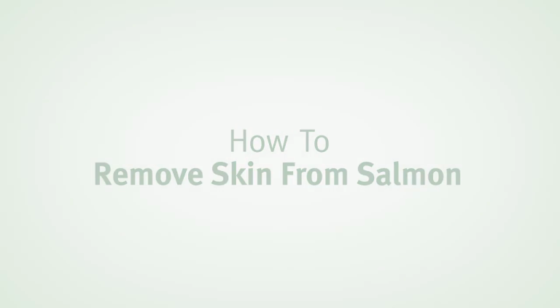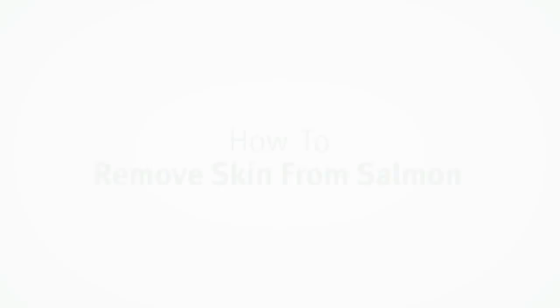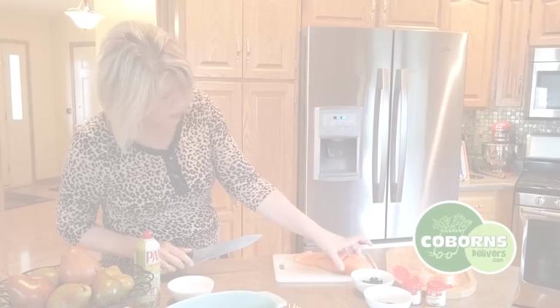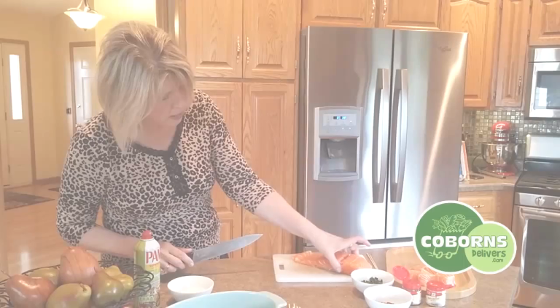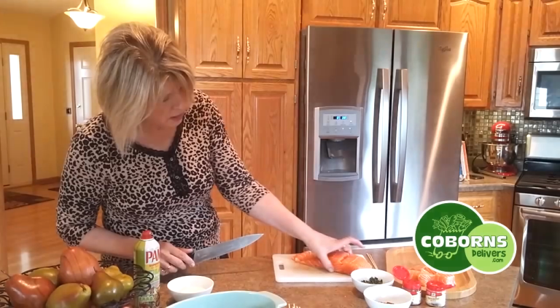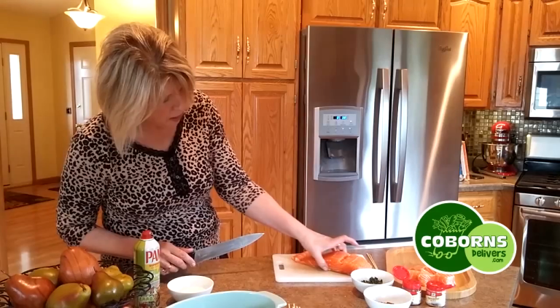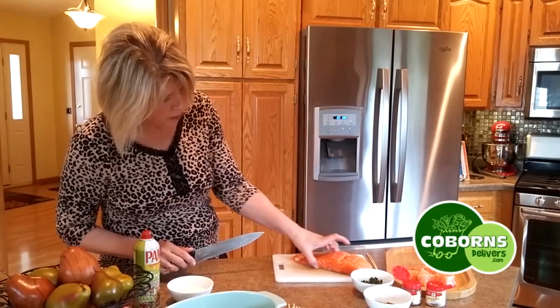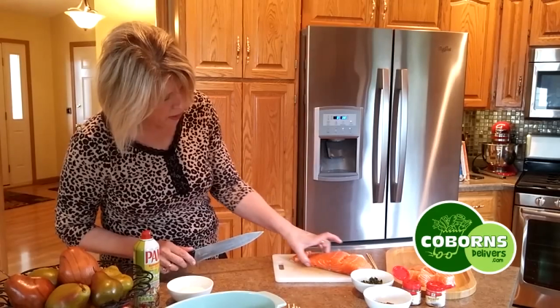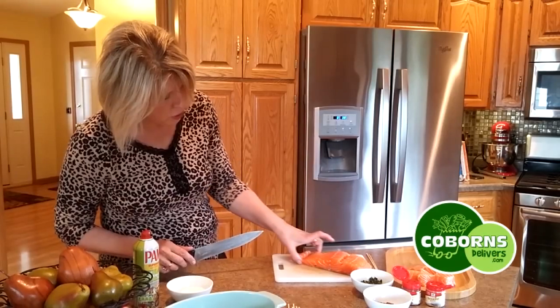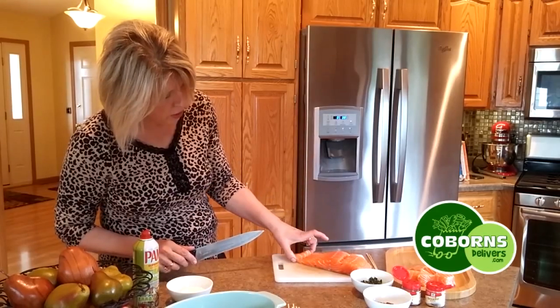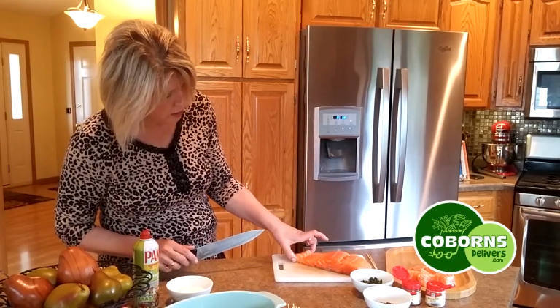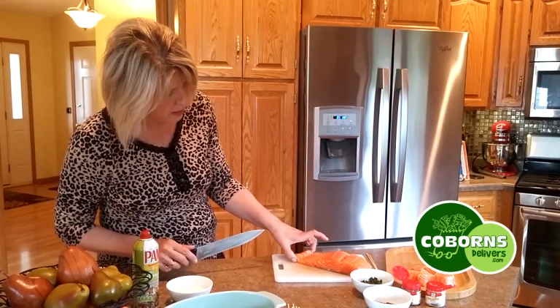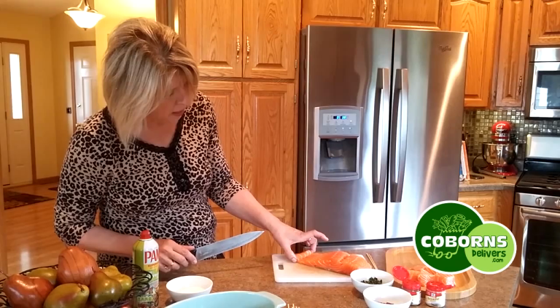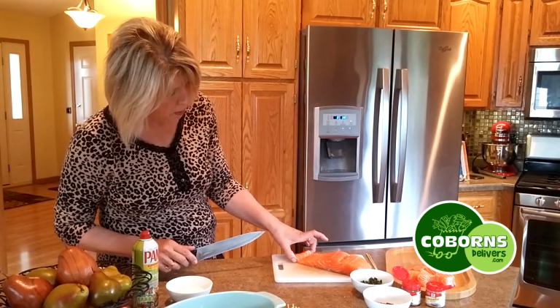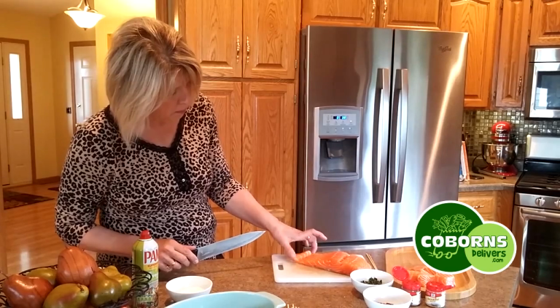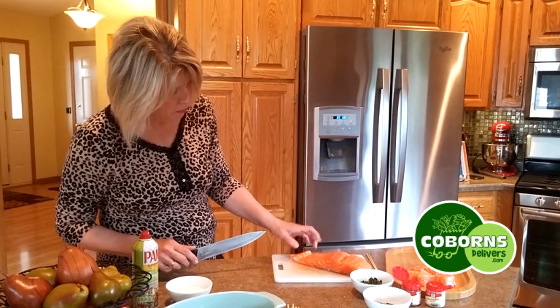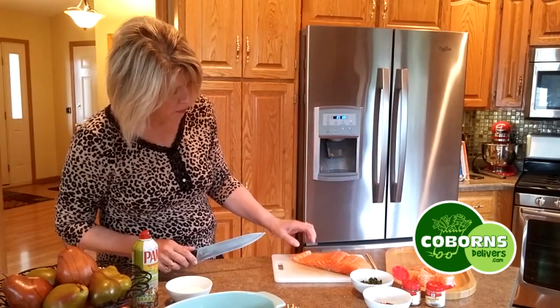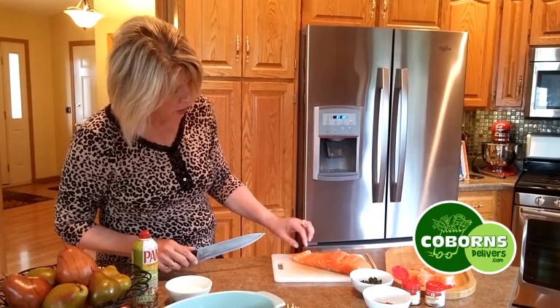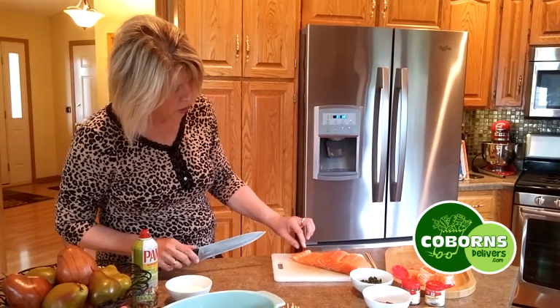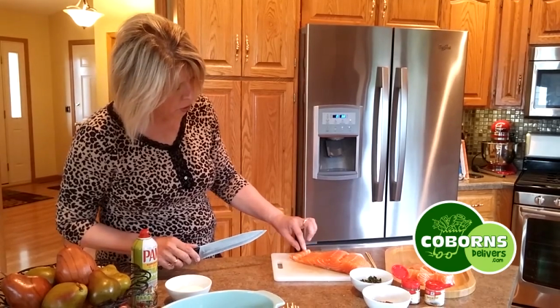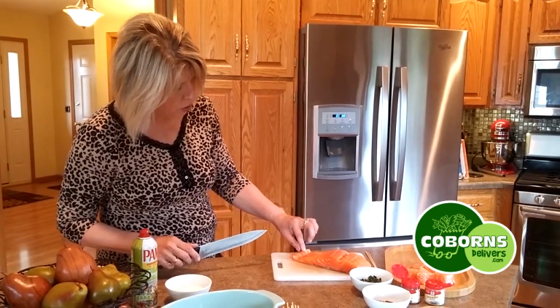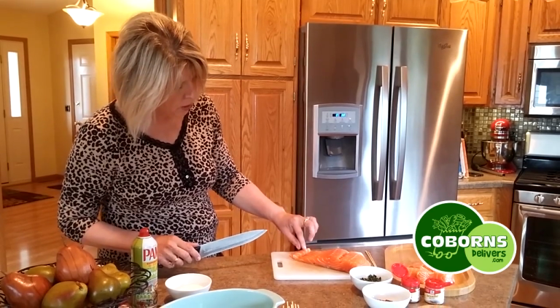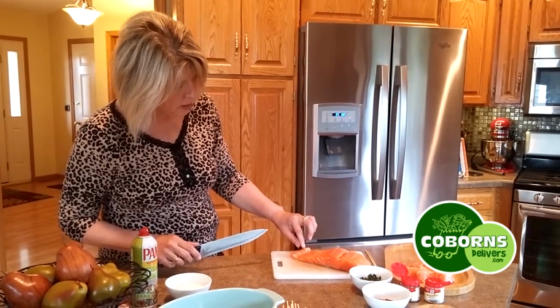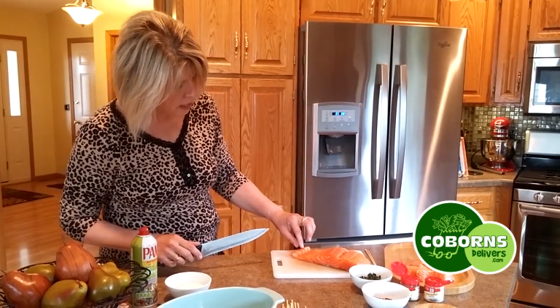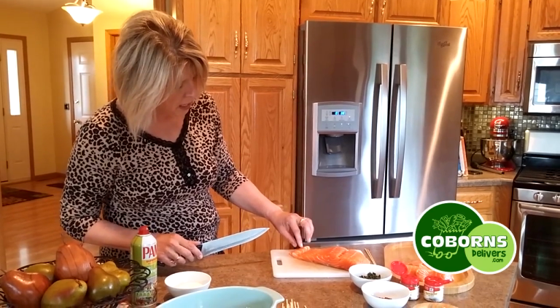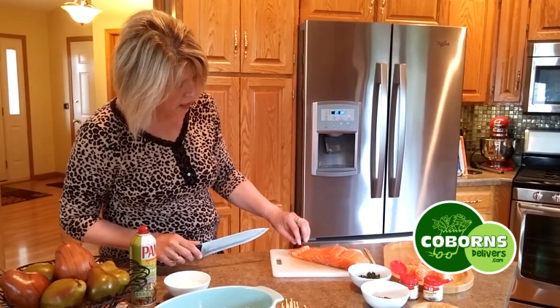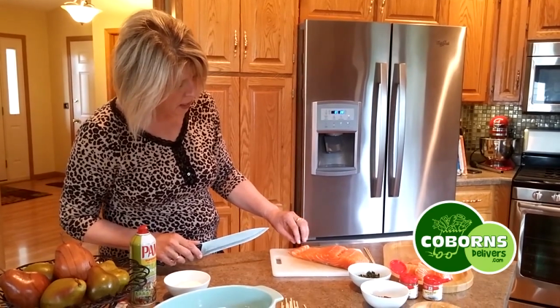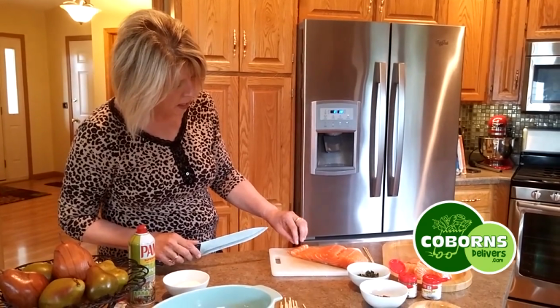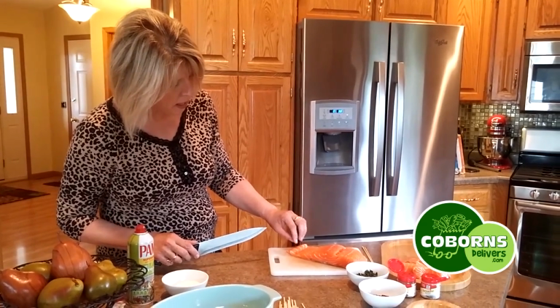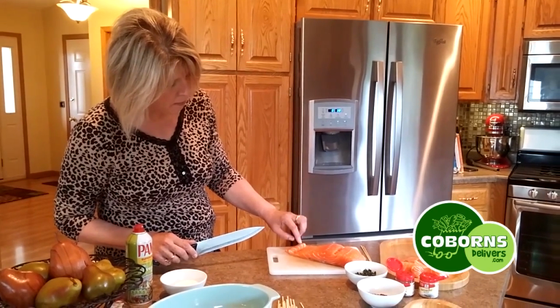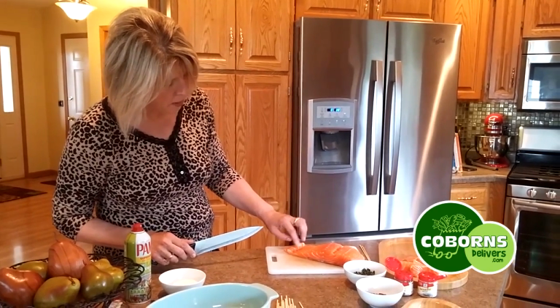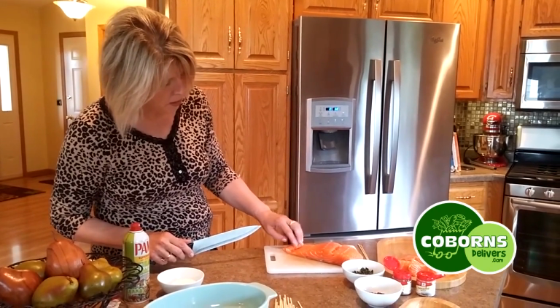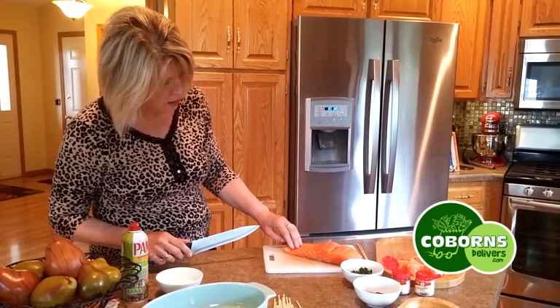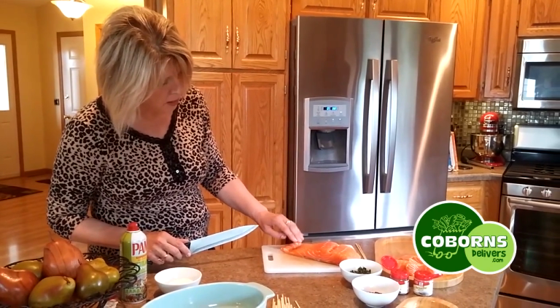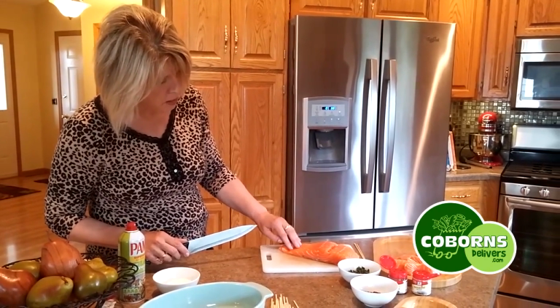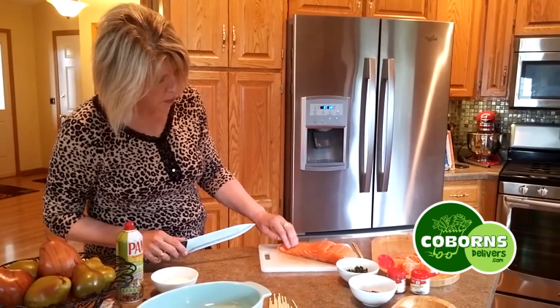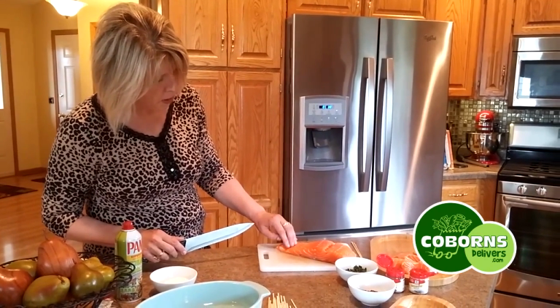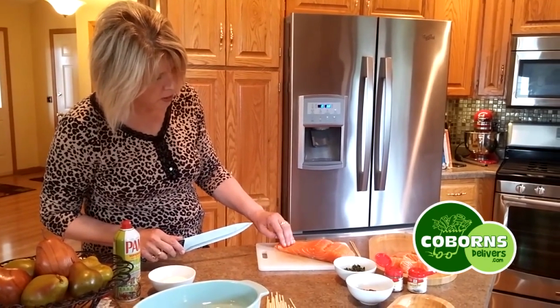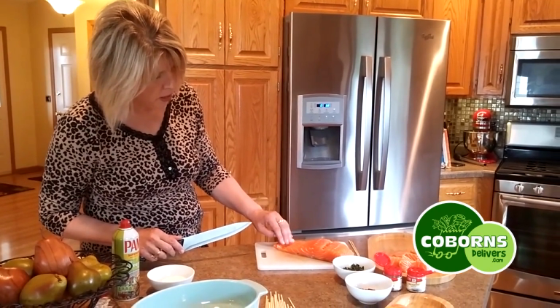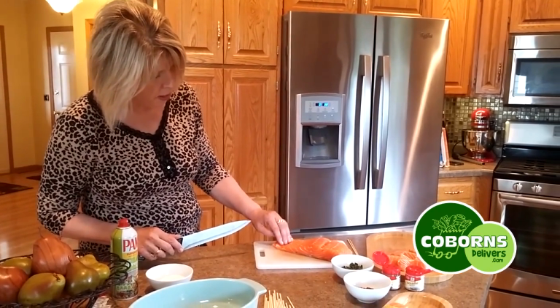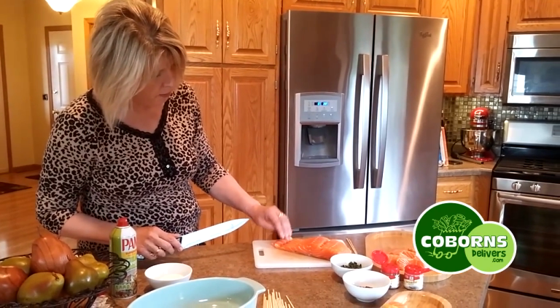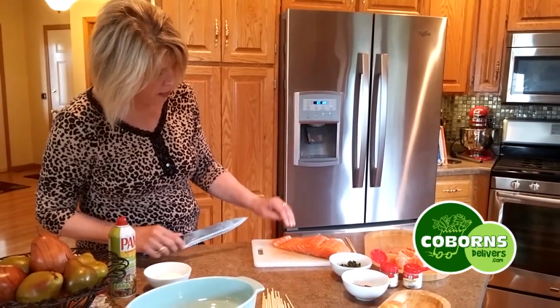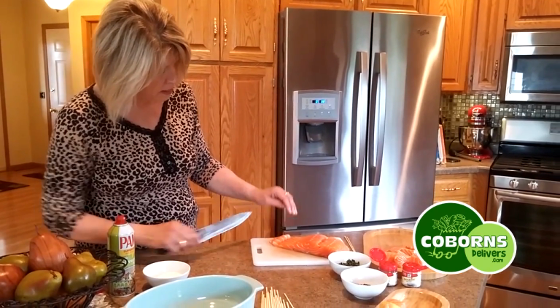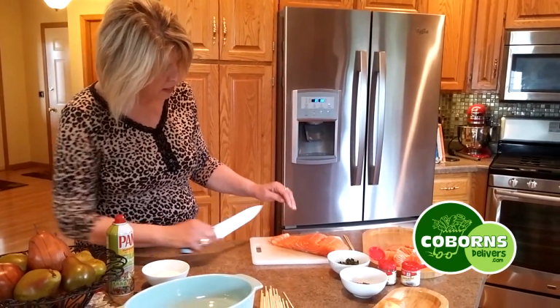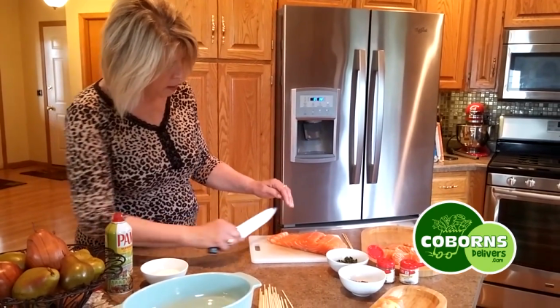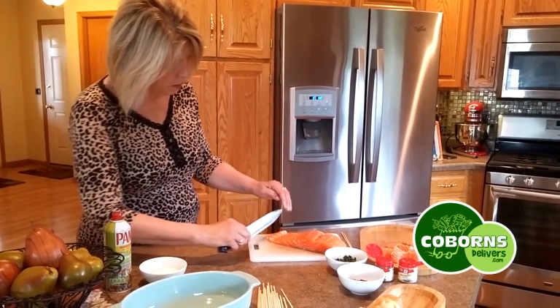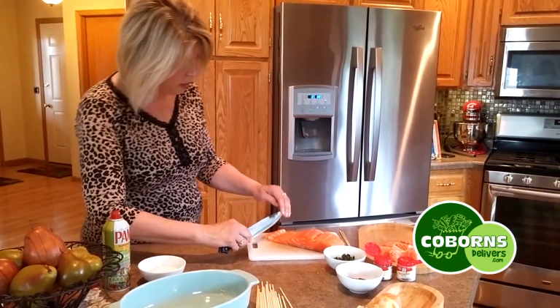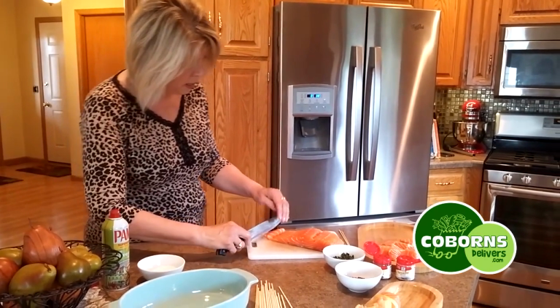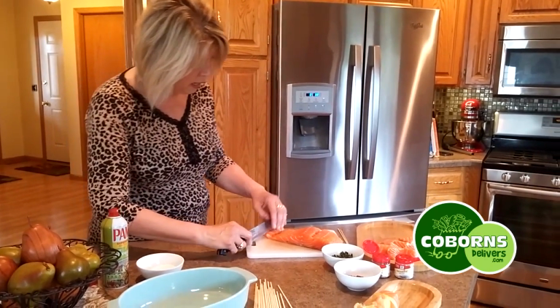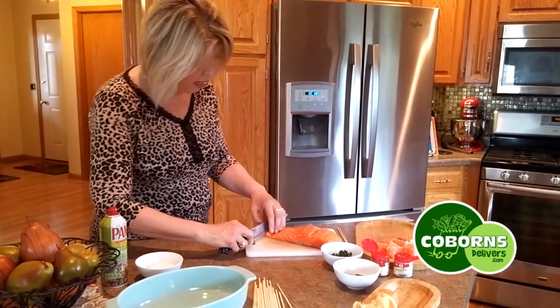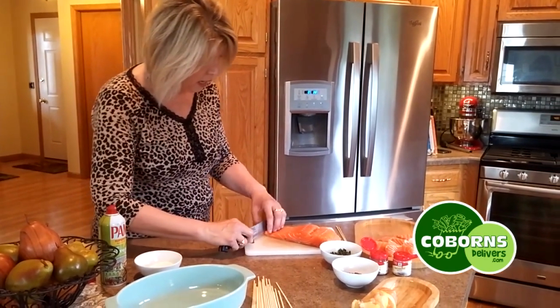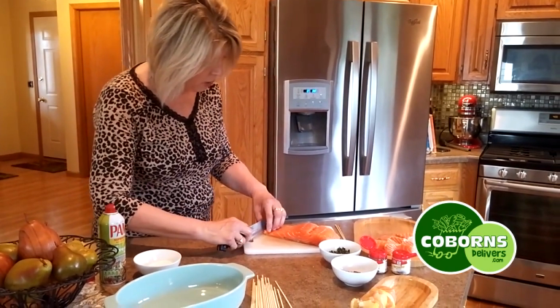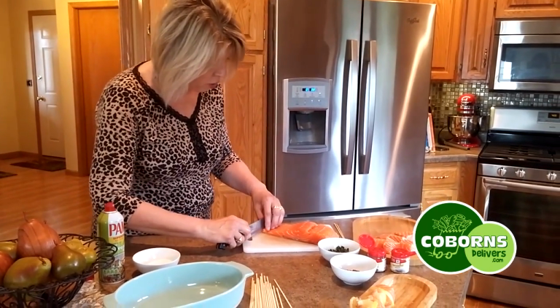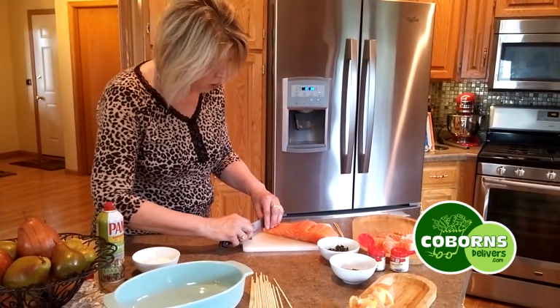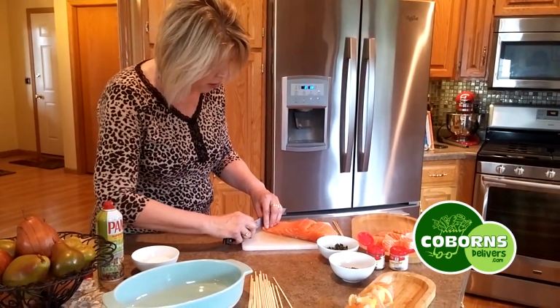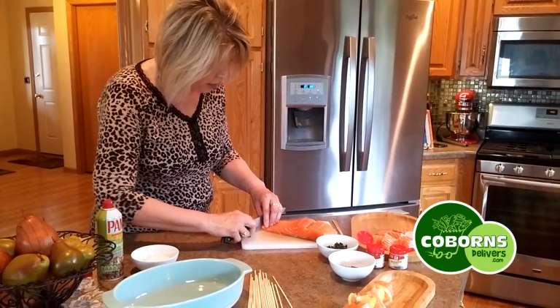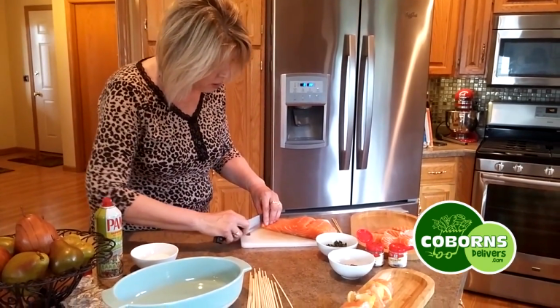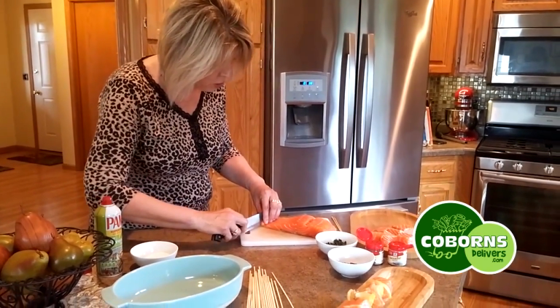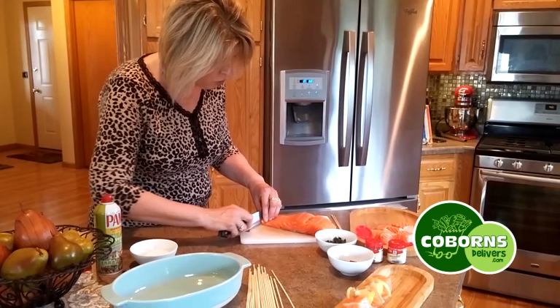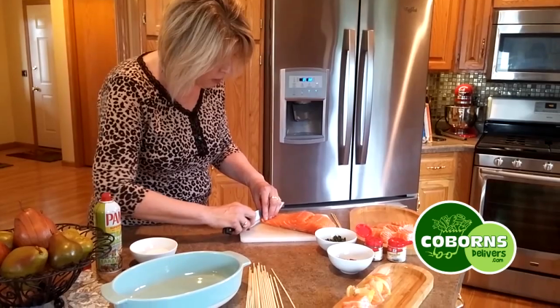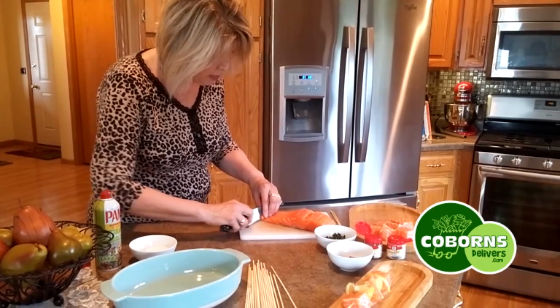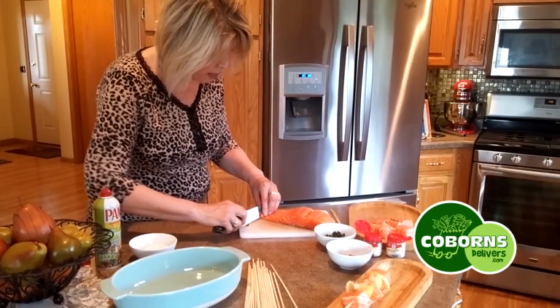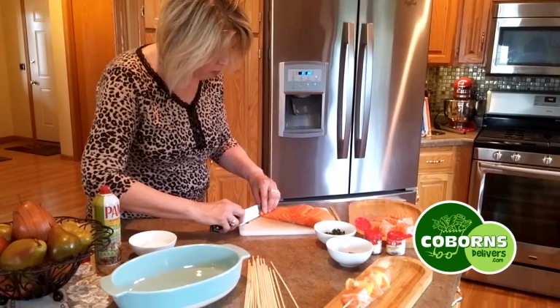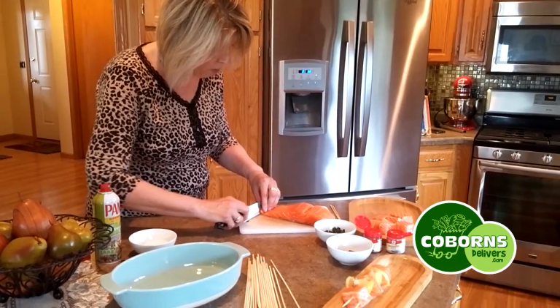What I did is I bought a chunk of salmon. You're going to take the thinnest part of that salmon, and you're going to cut straight down.